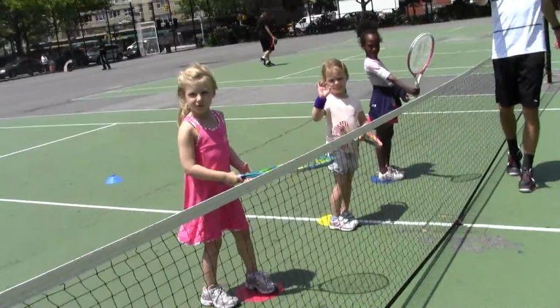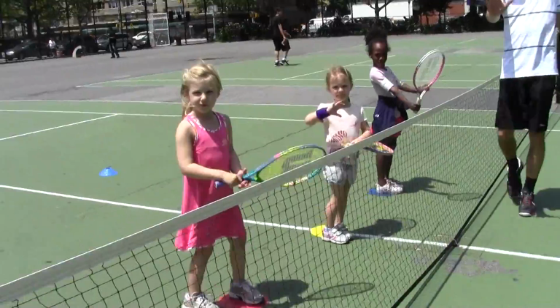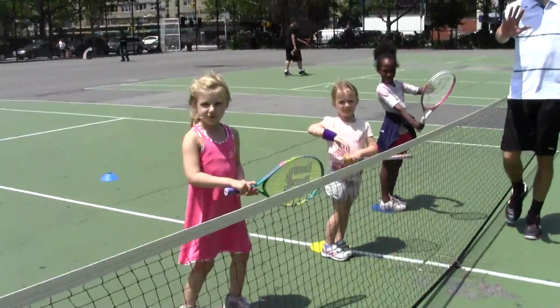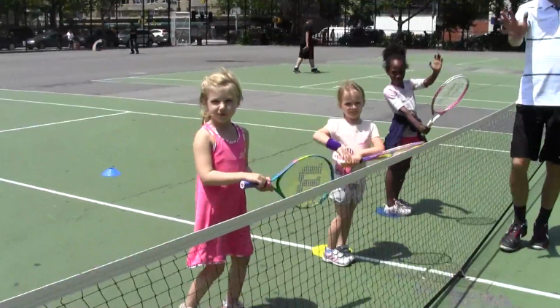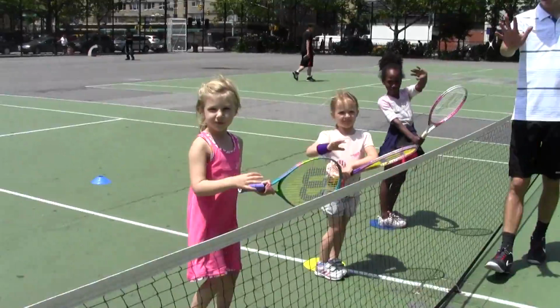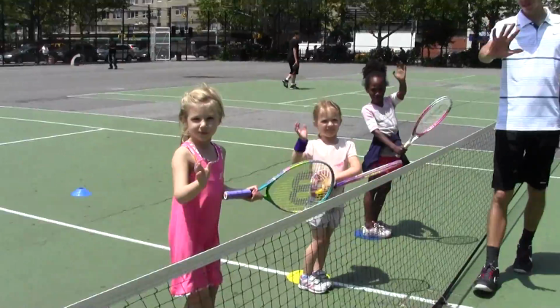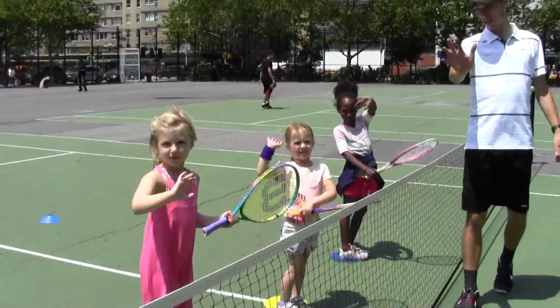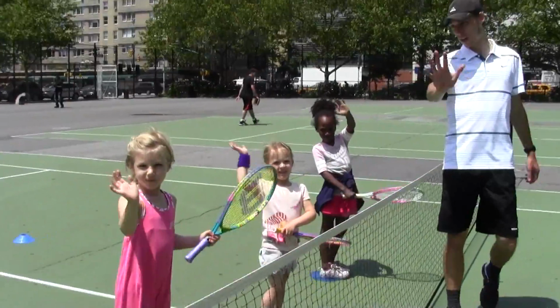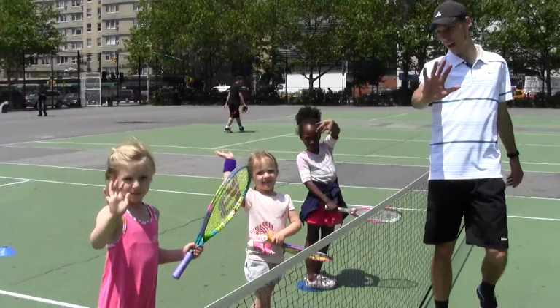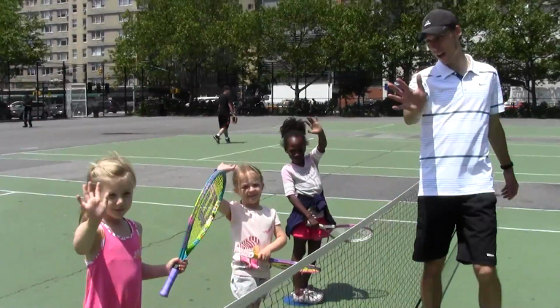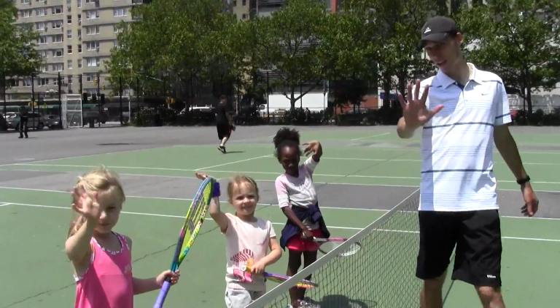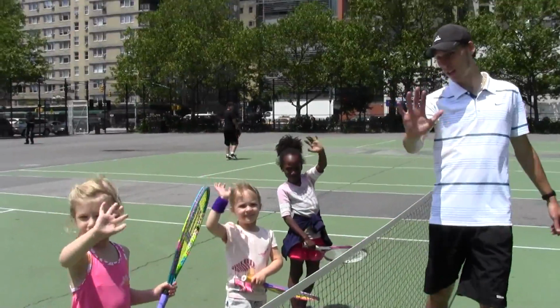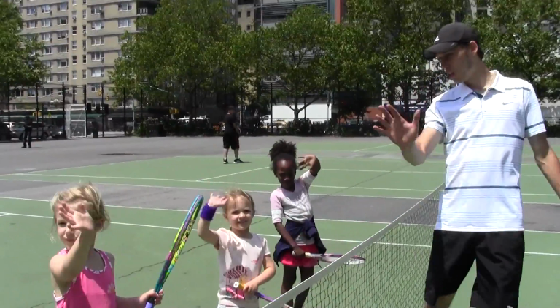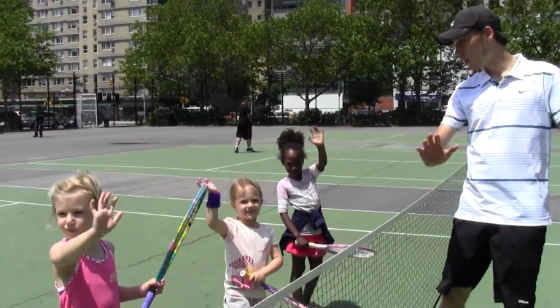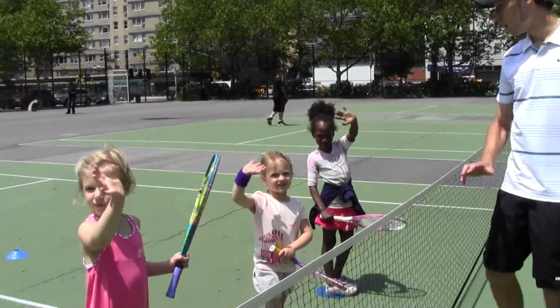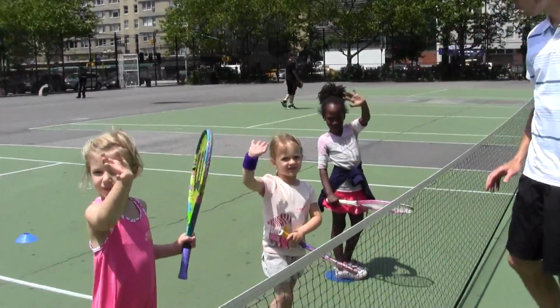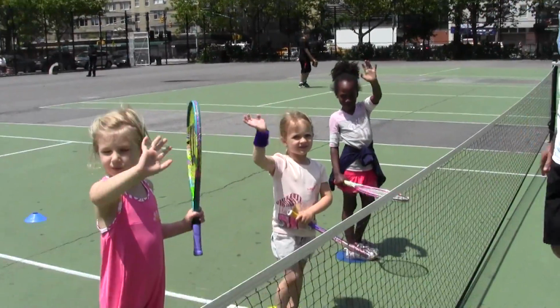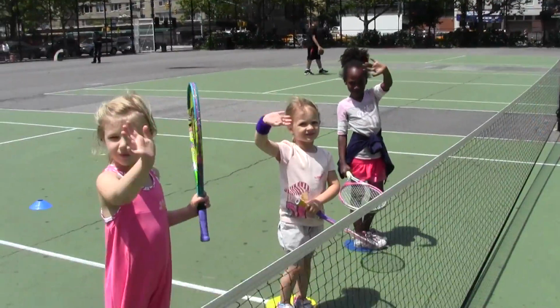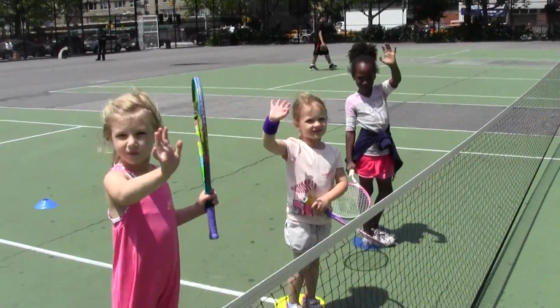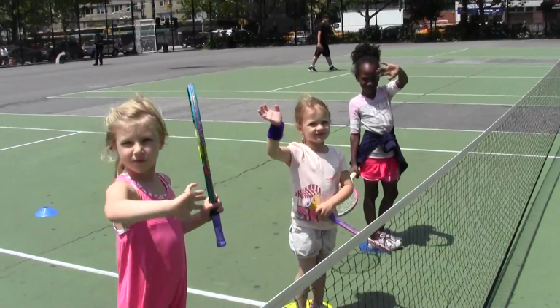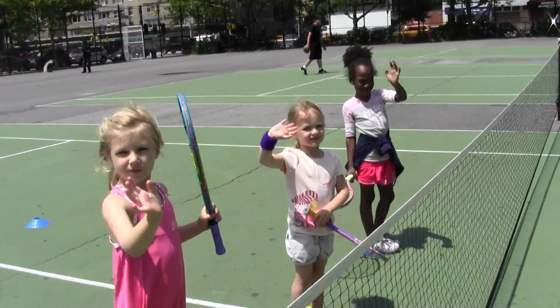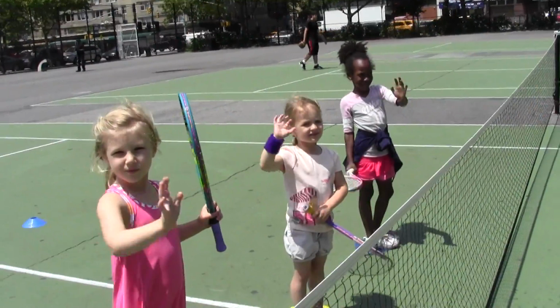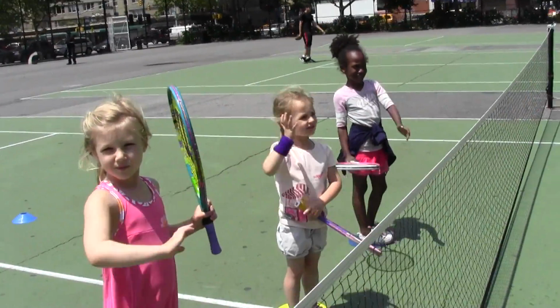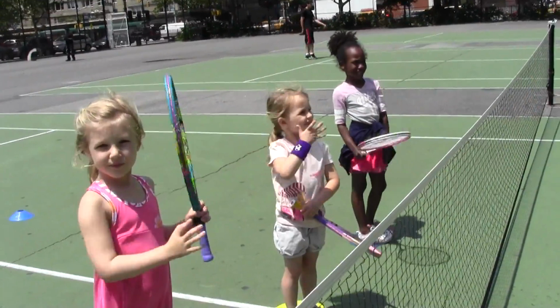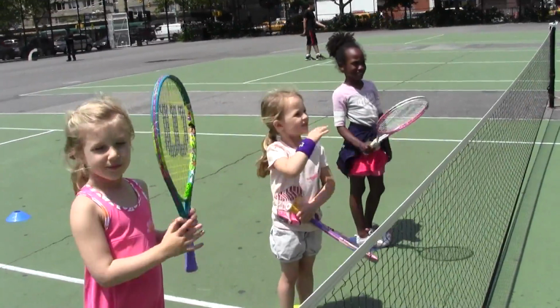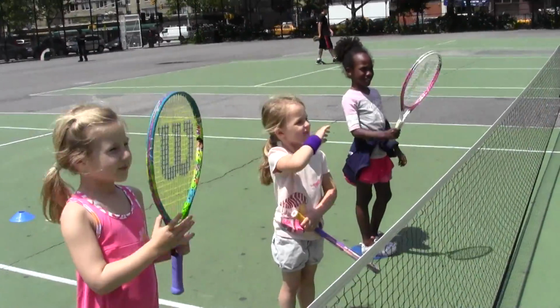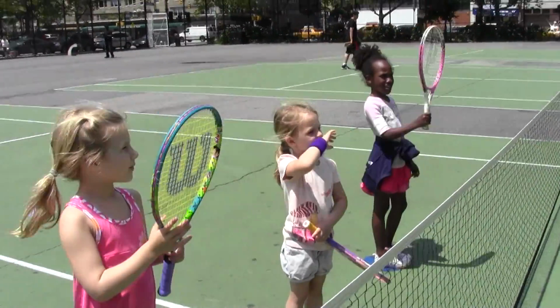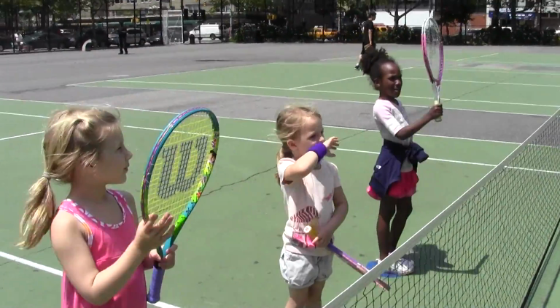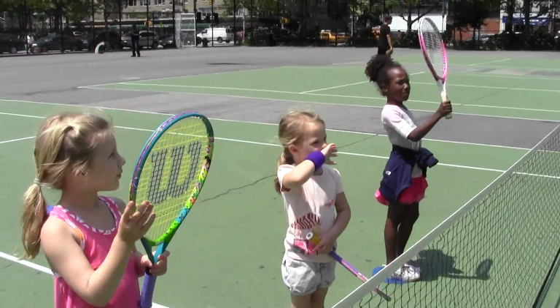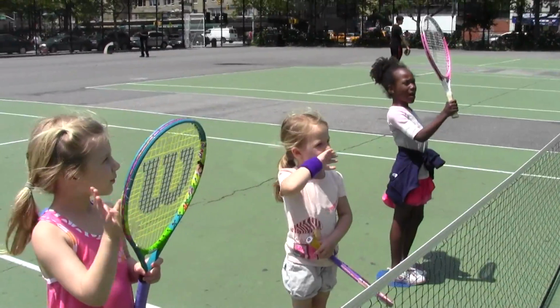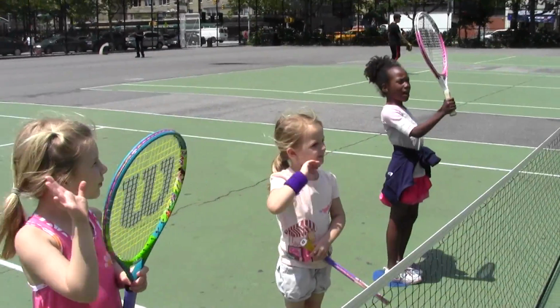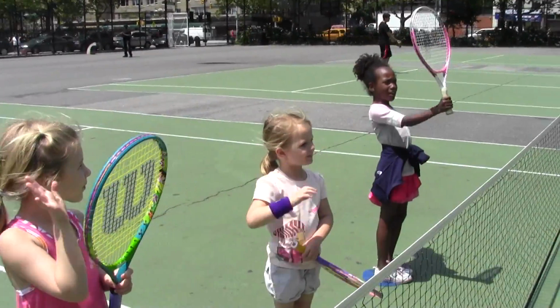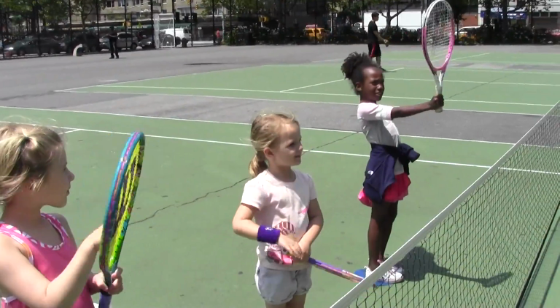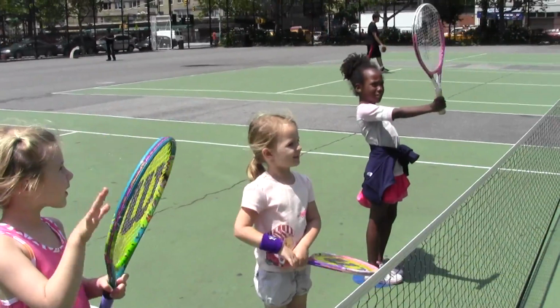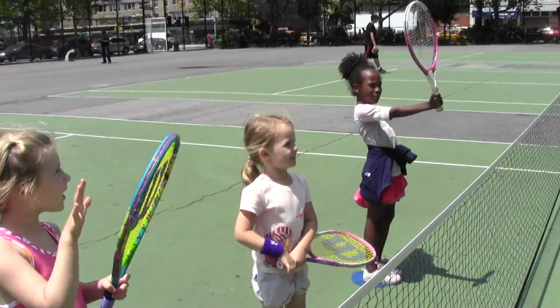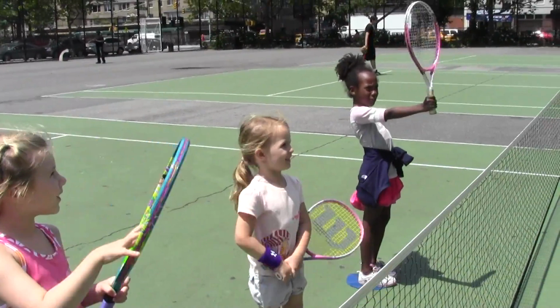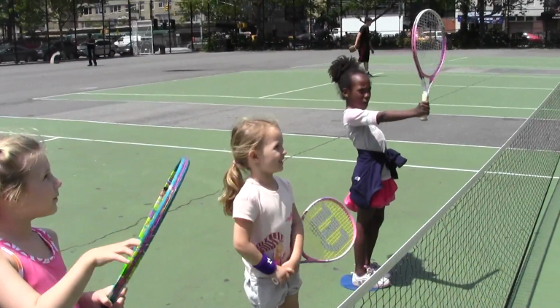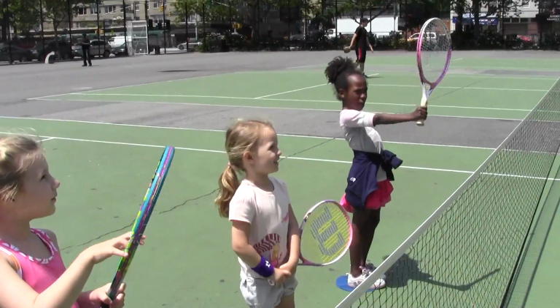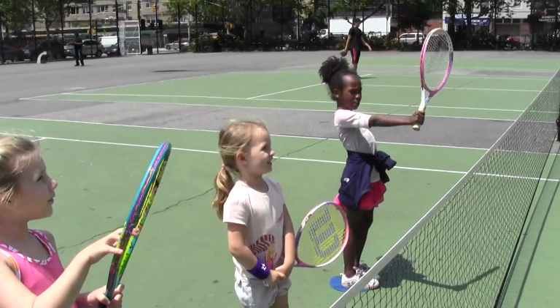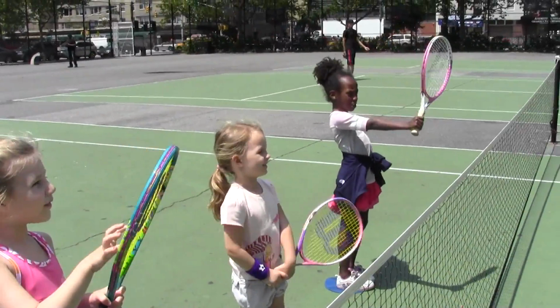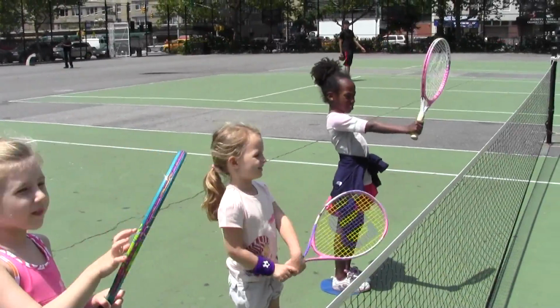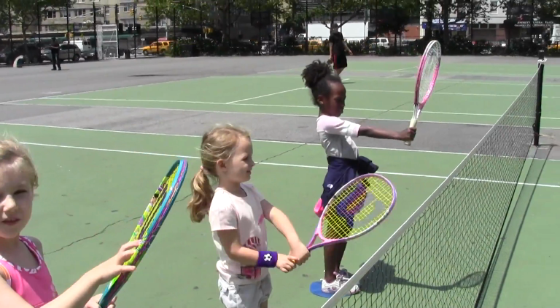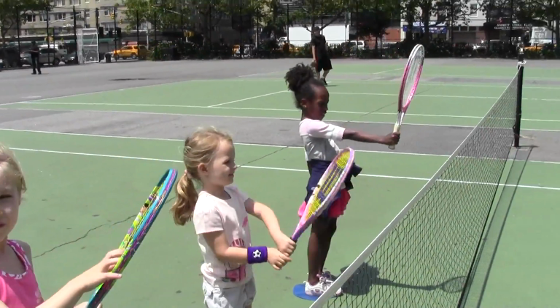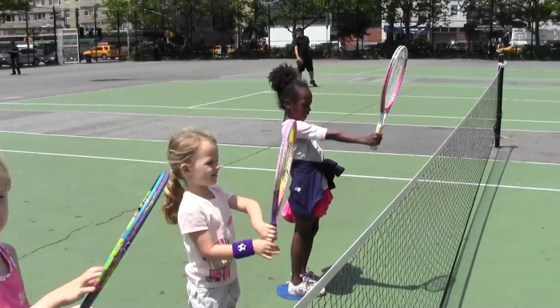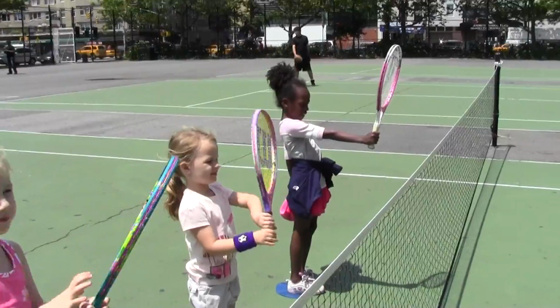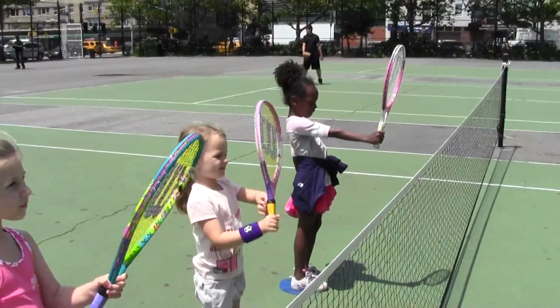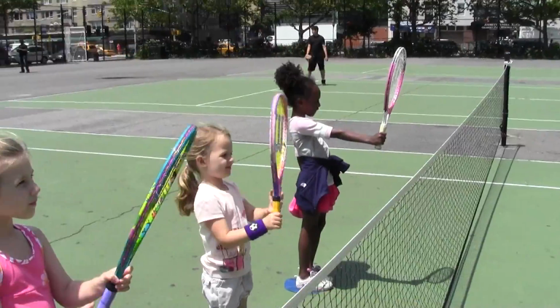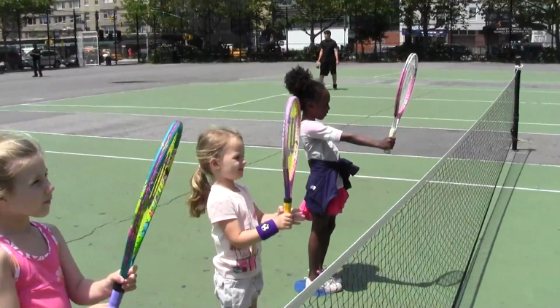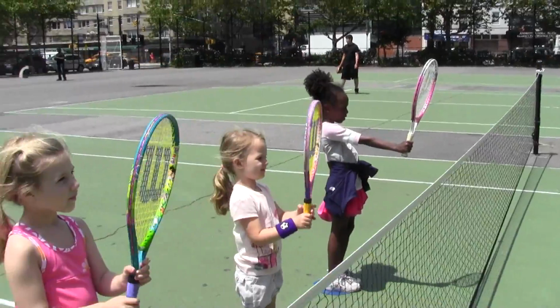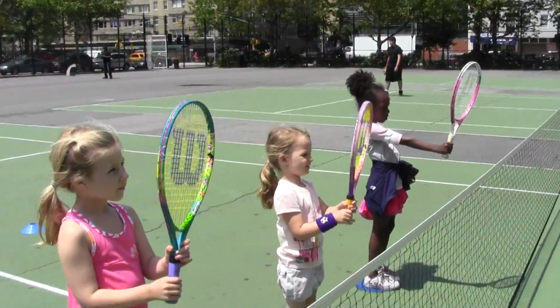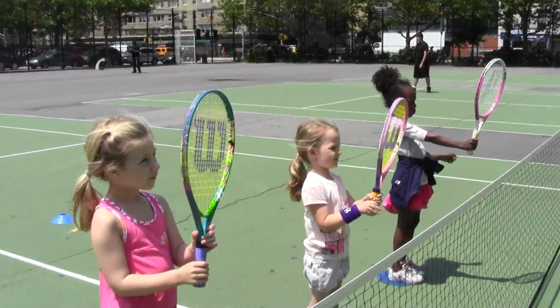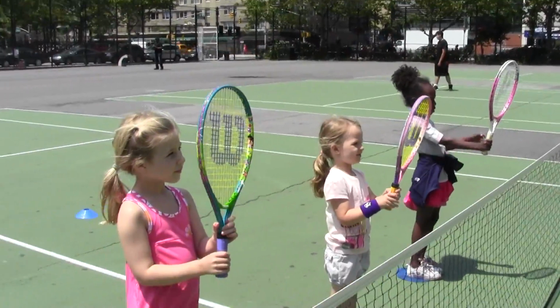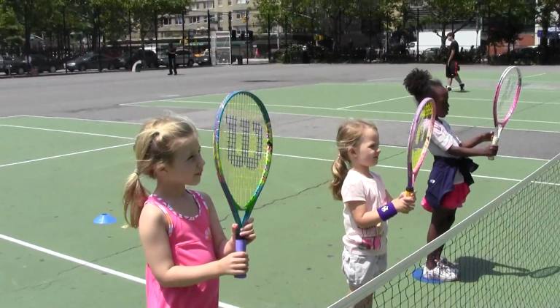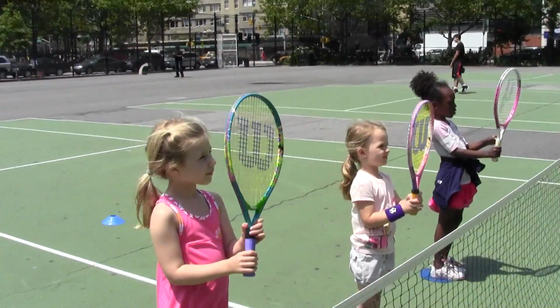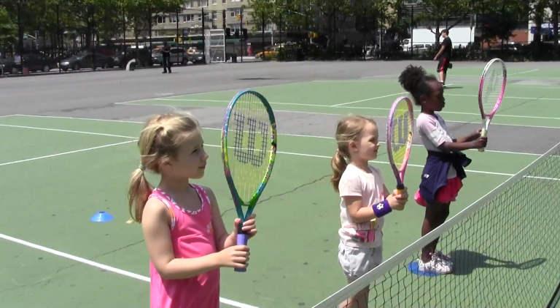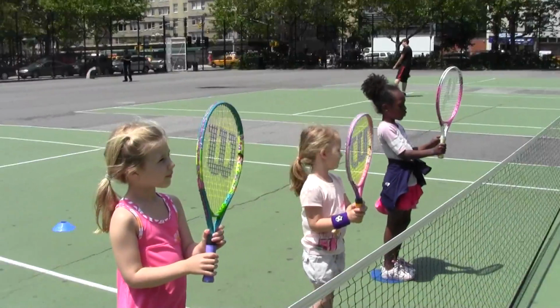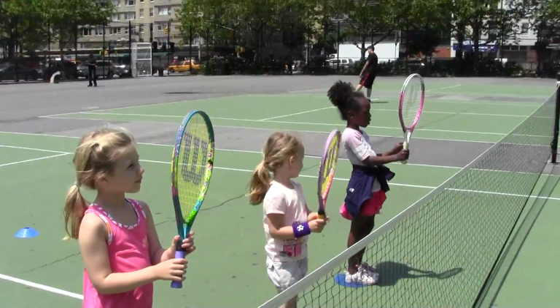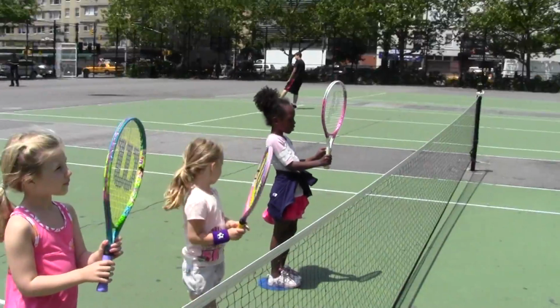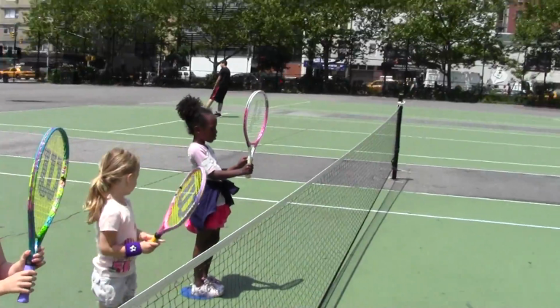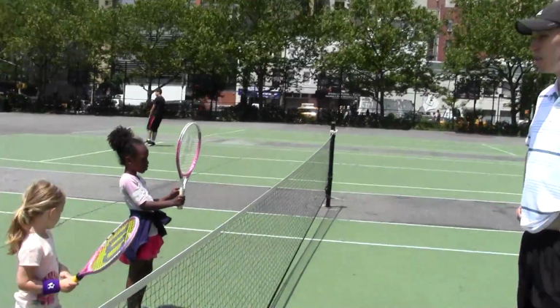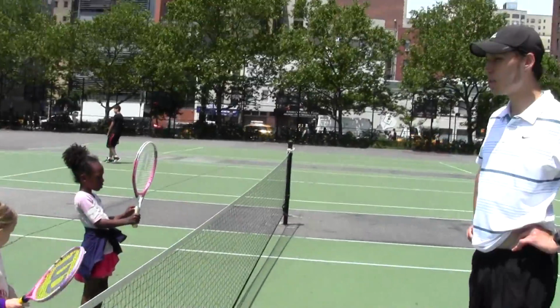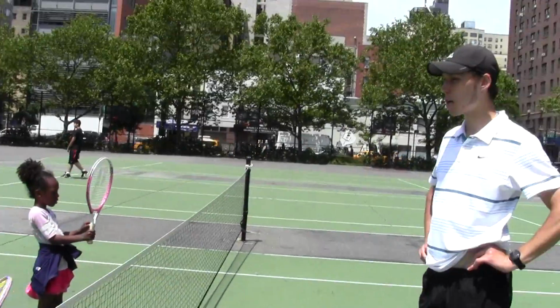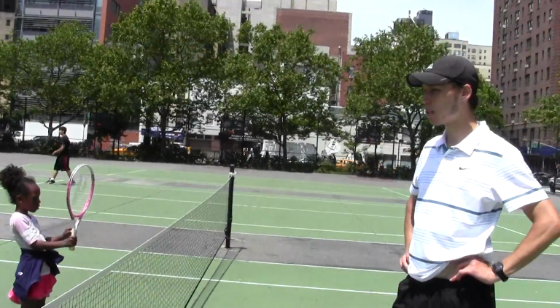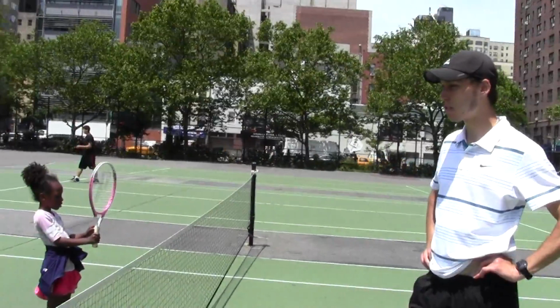Steve, hi. Hey. What are we practicing? Volley. Alright, Zoe, show us how to hit a volley. Teach us.